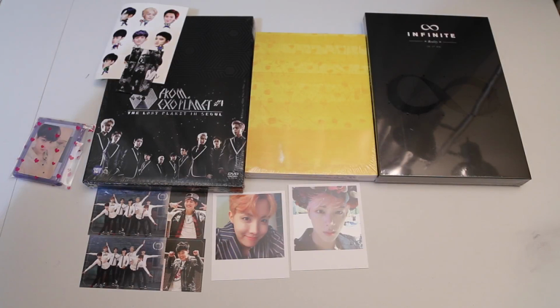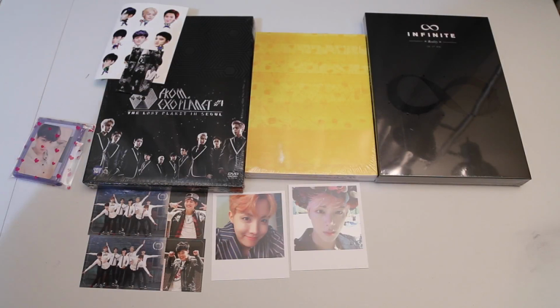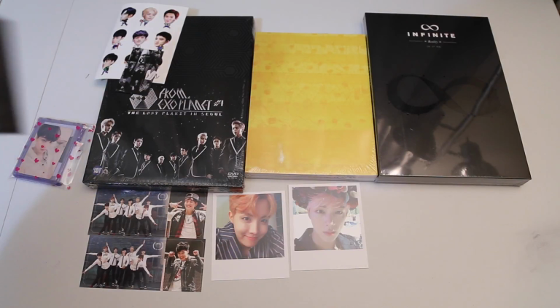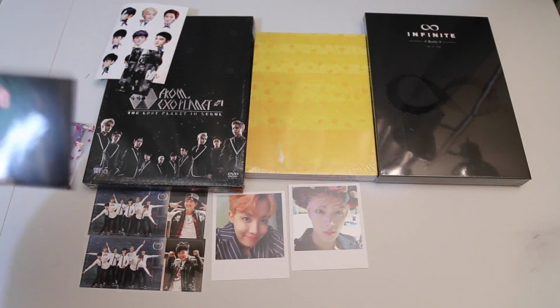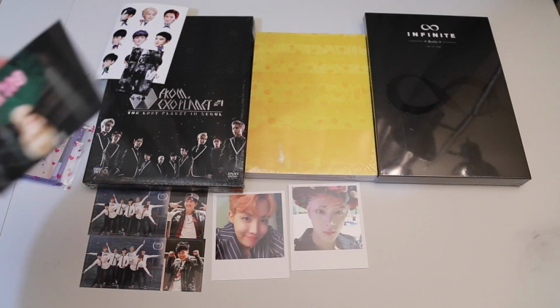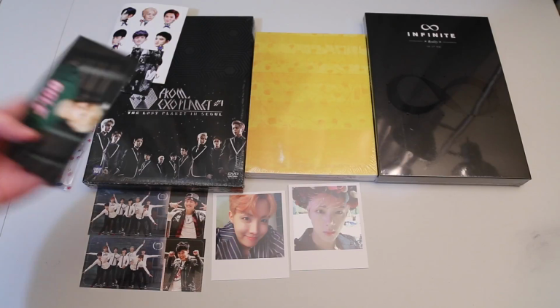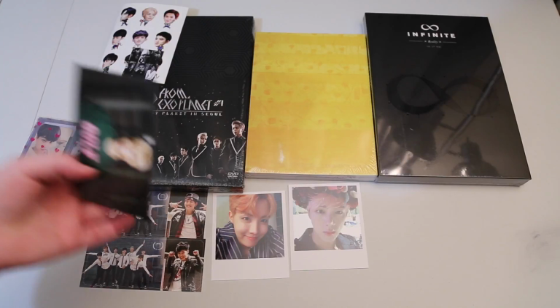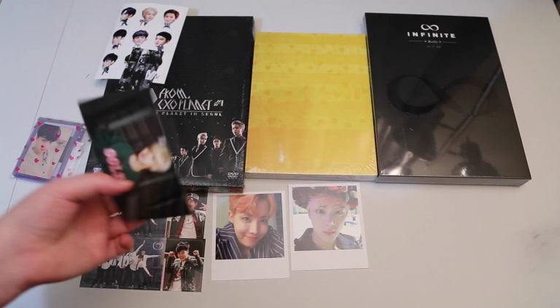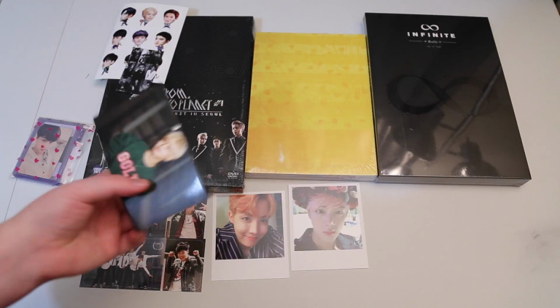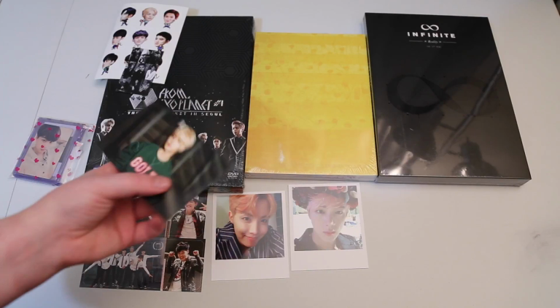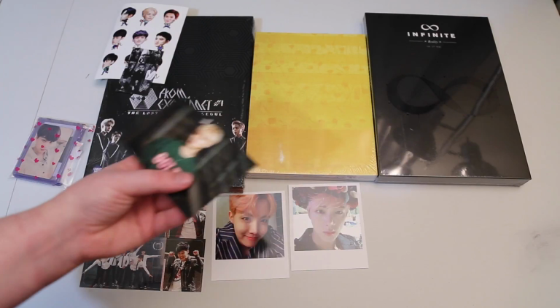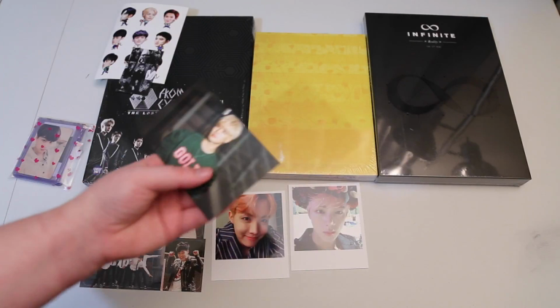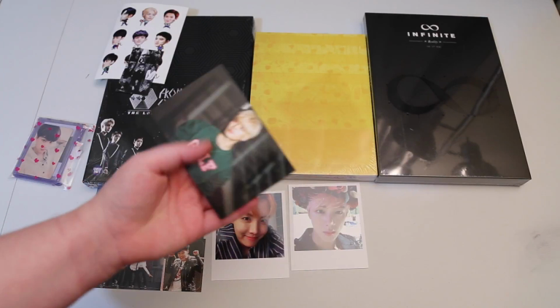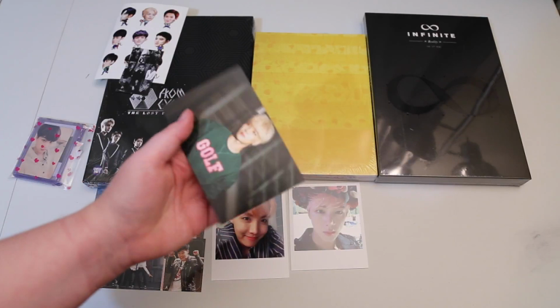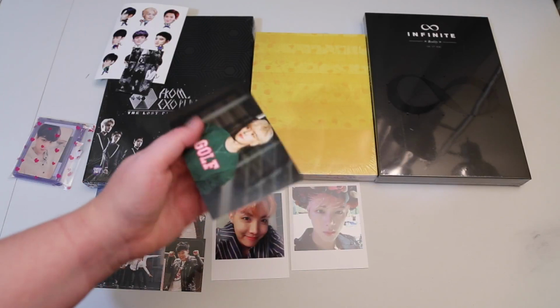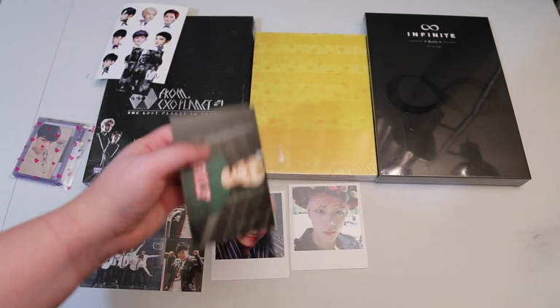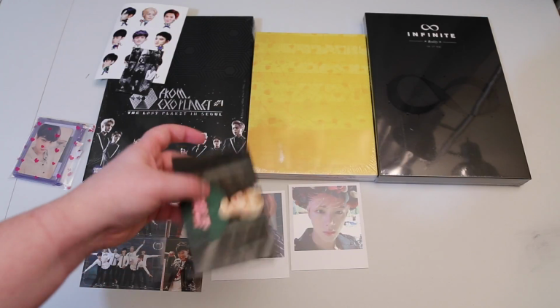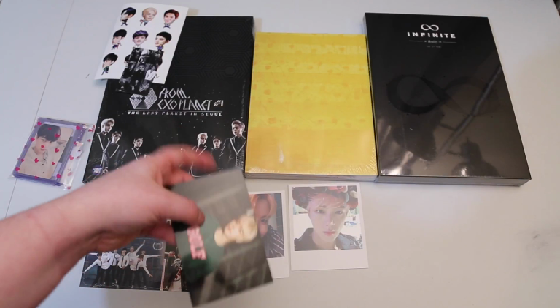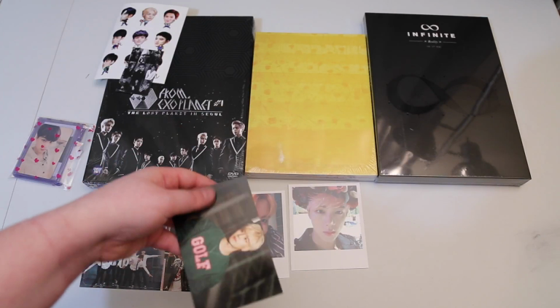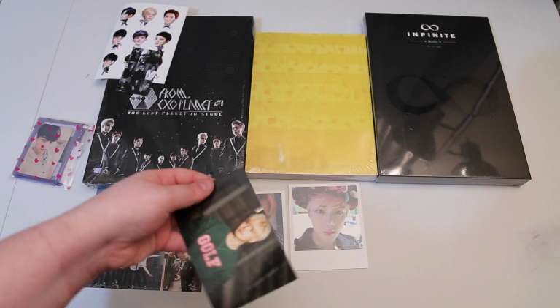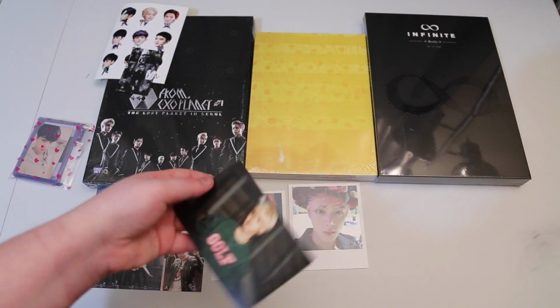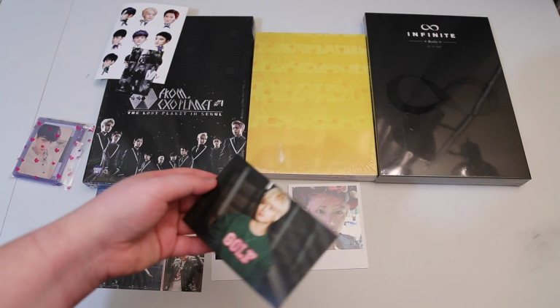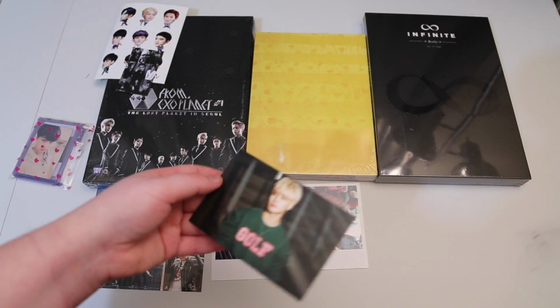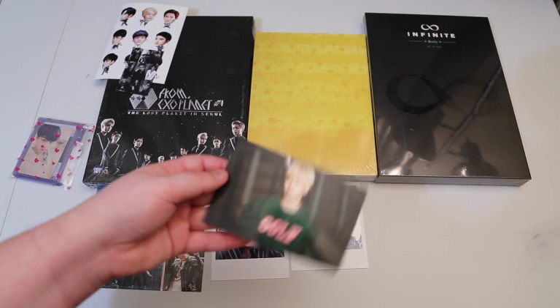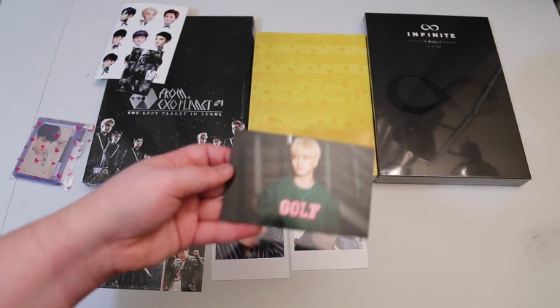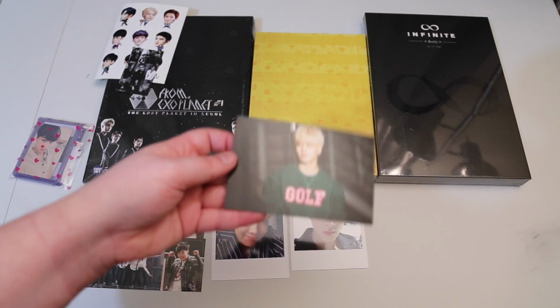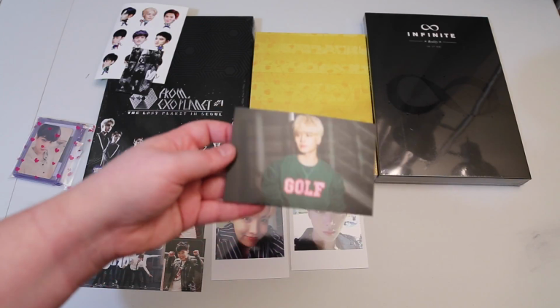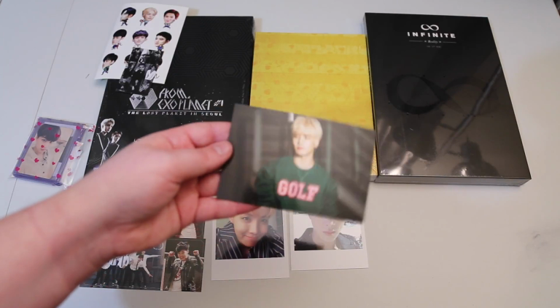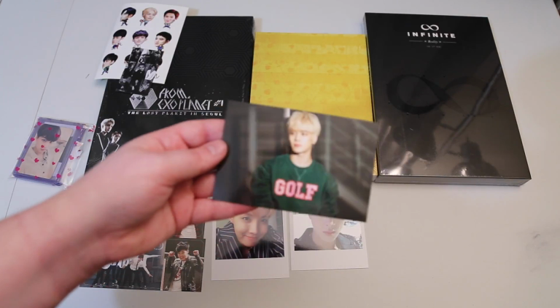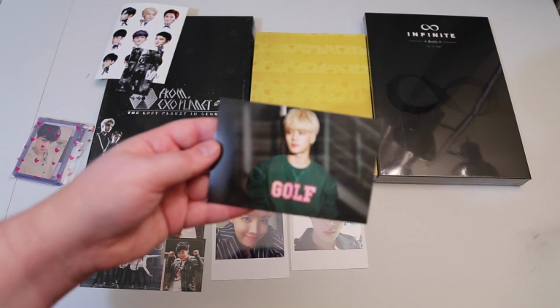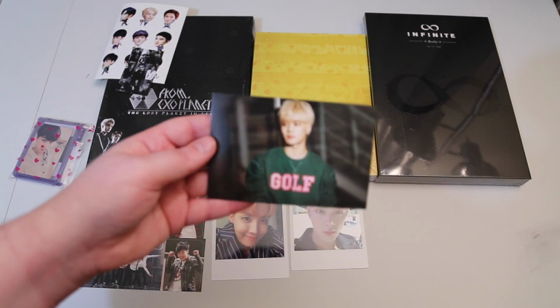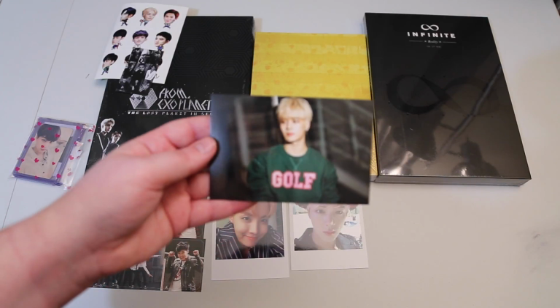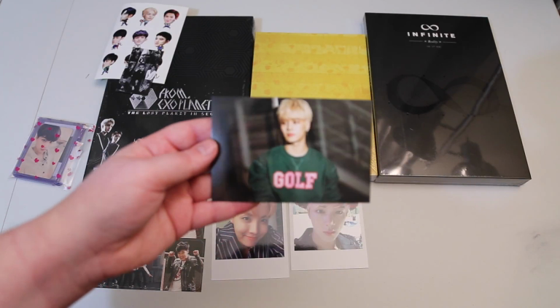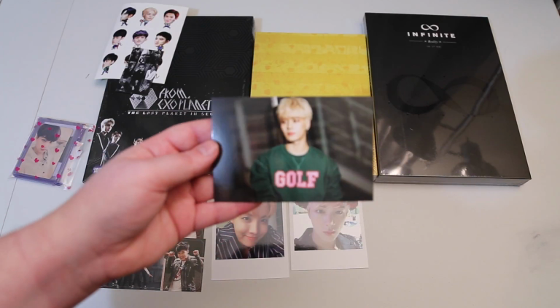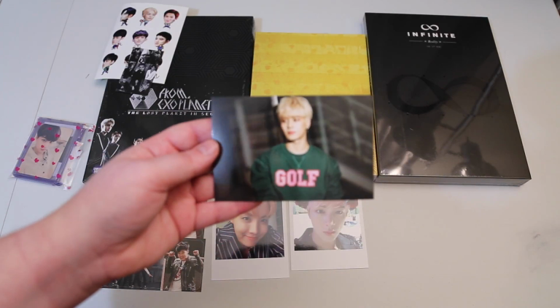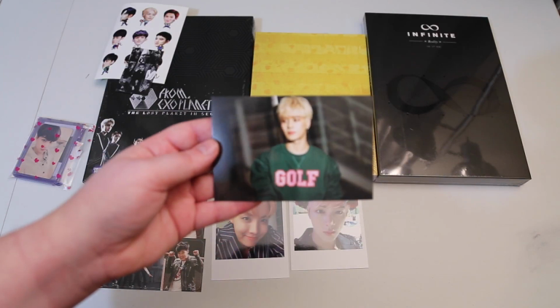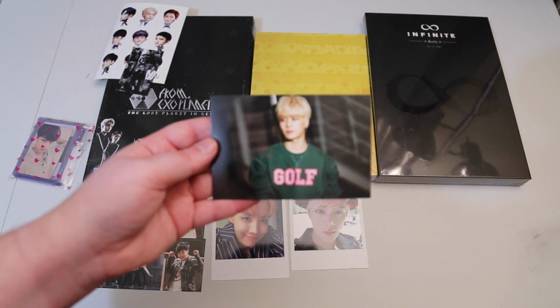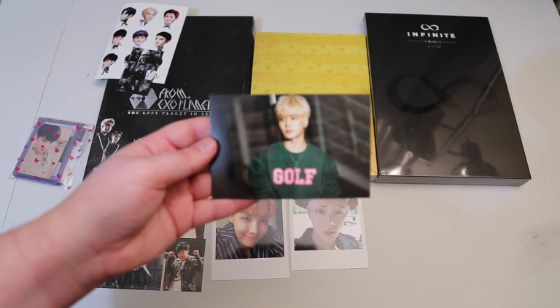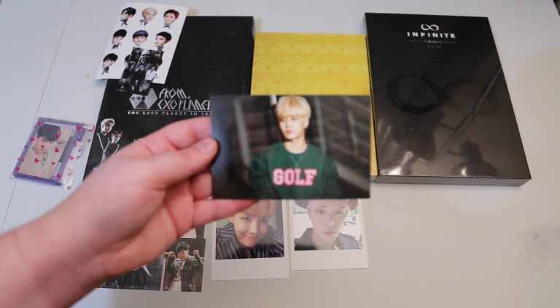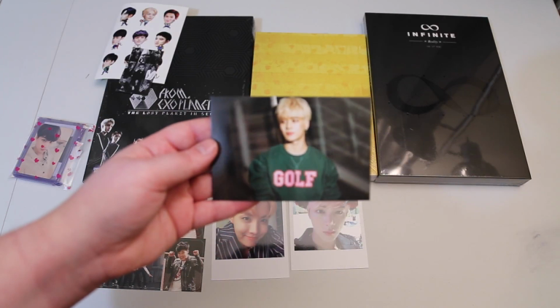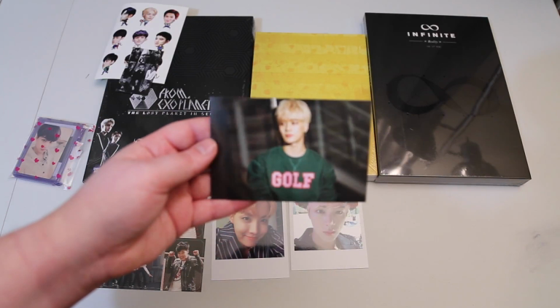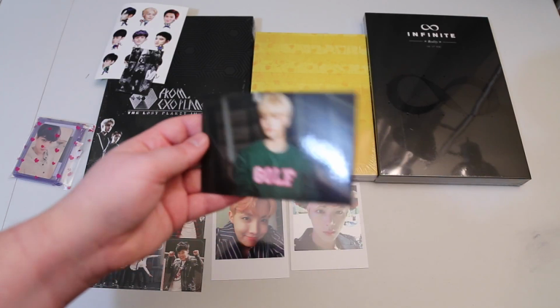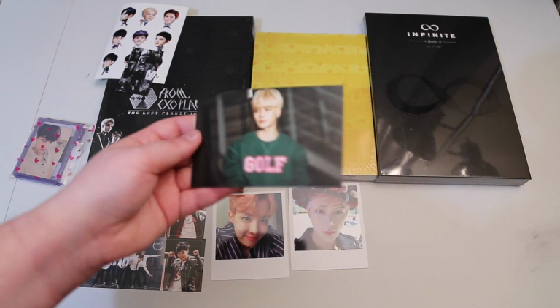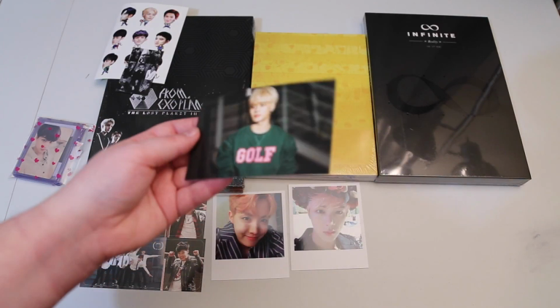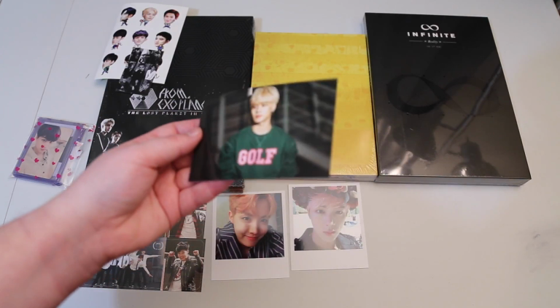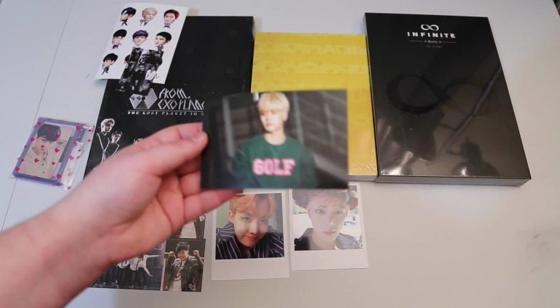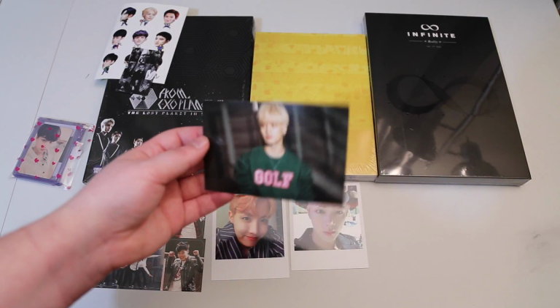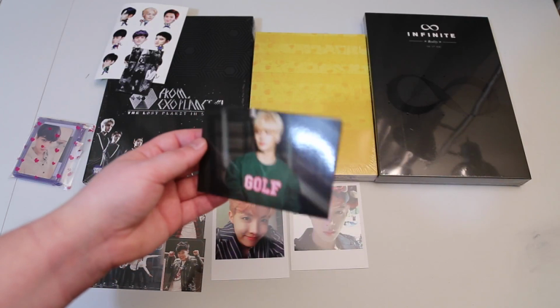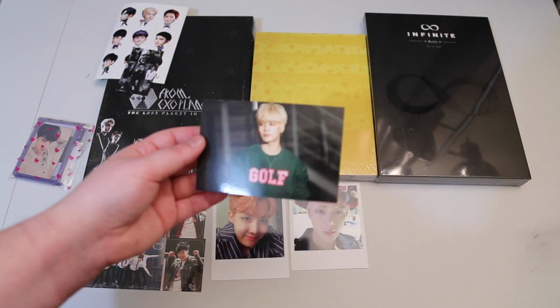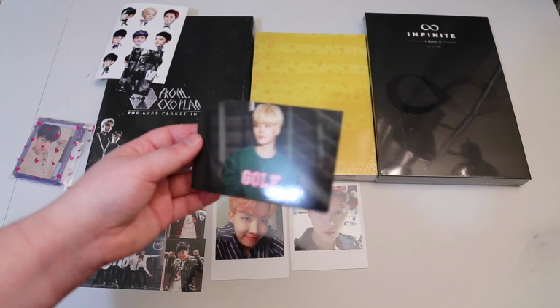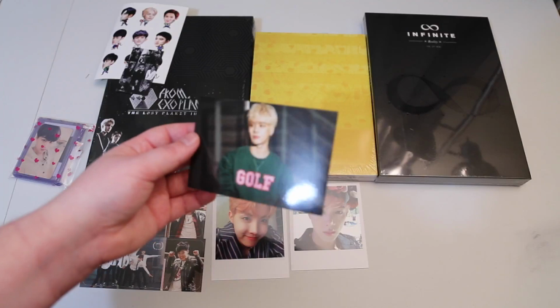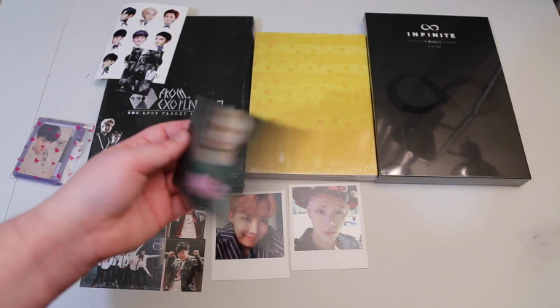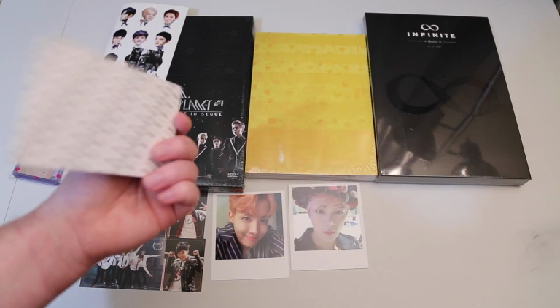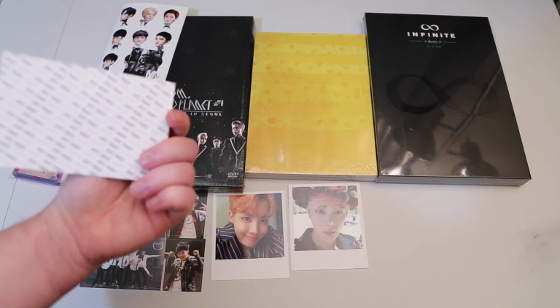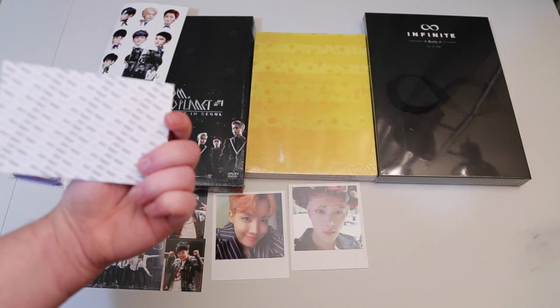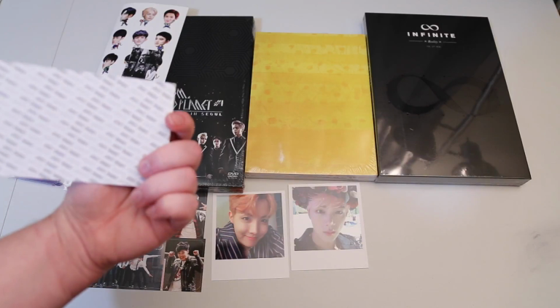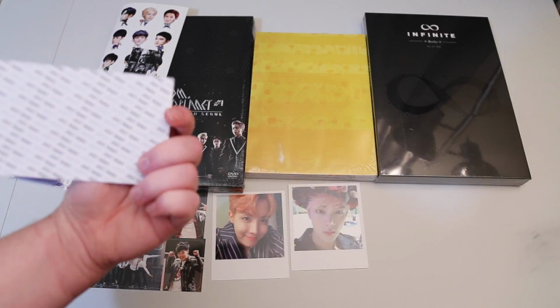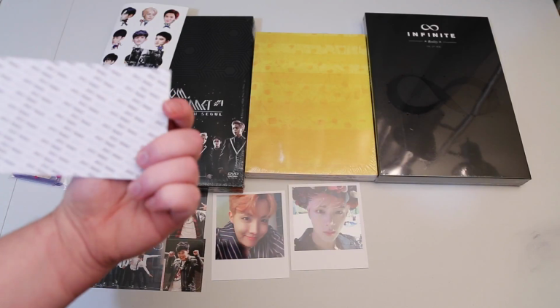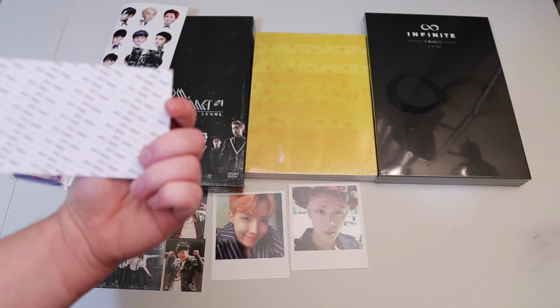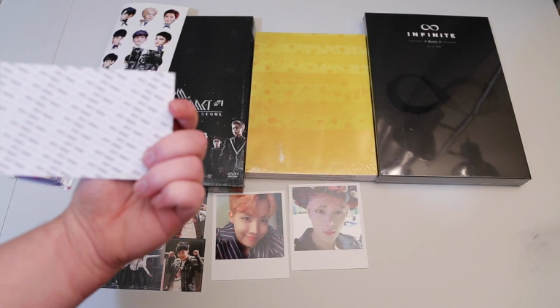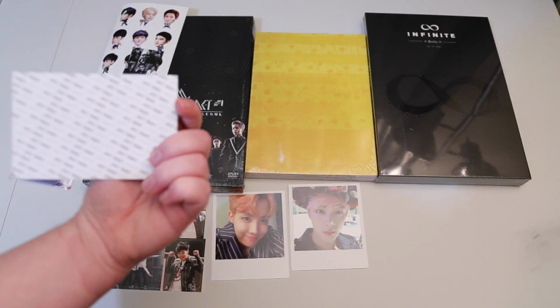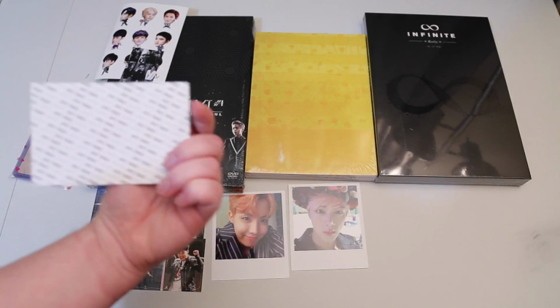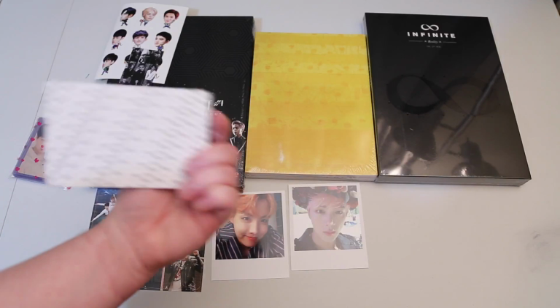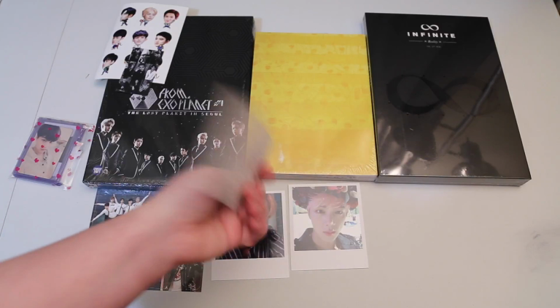And then I got Jackson's card — I think this is from Just Right.